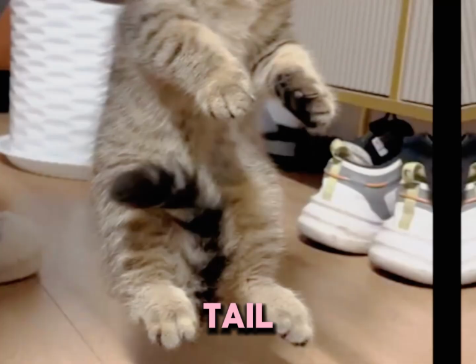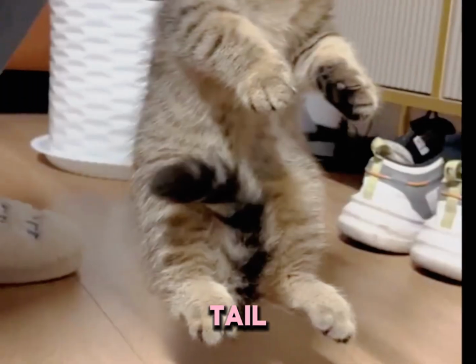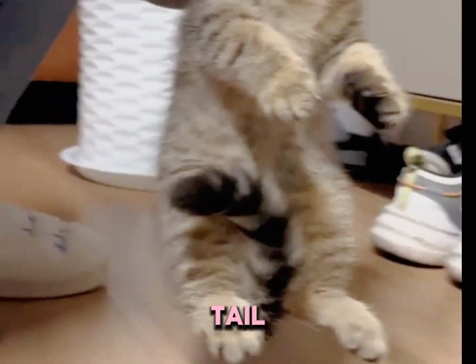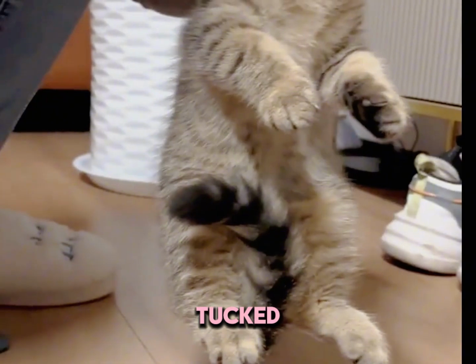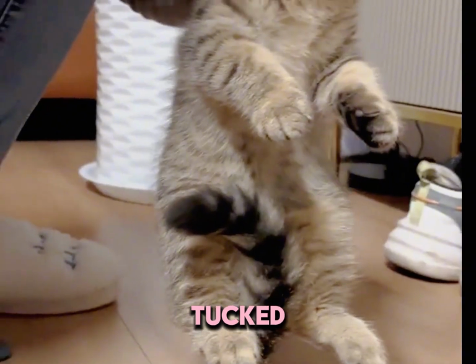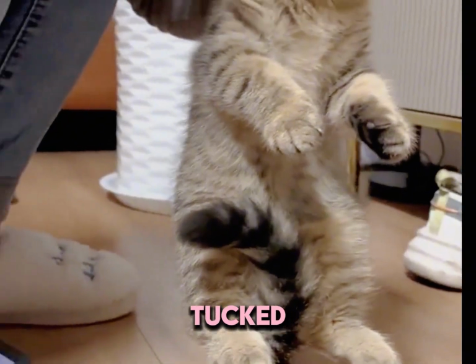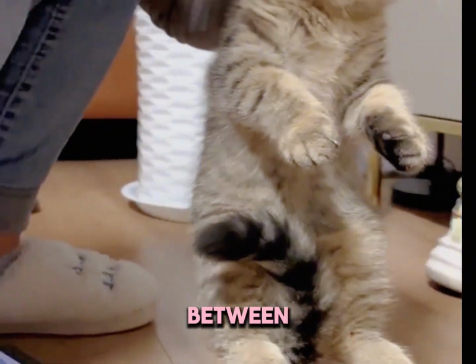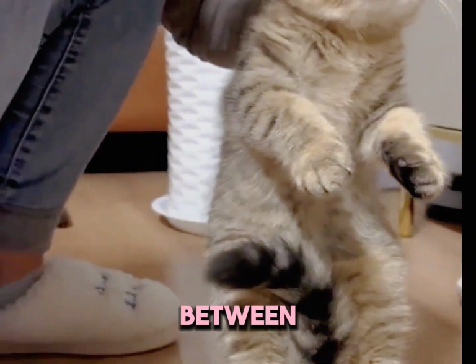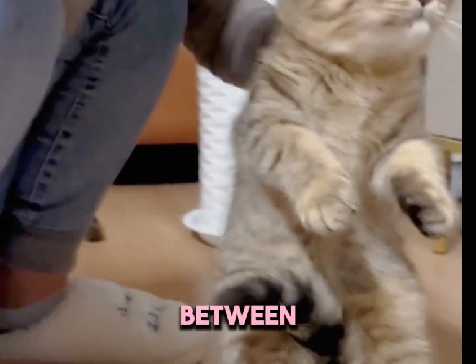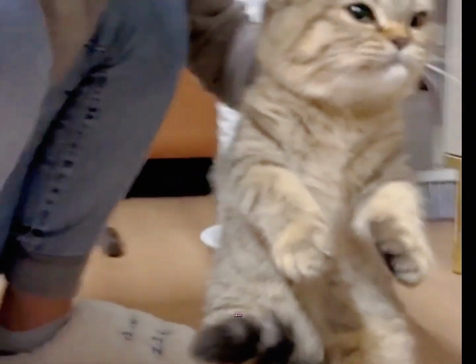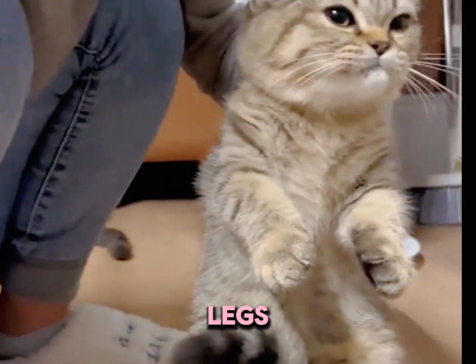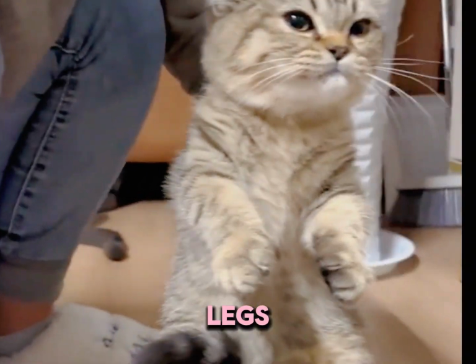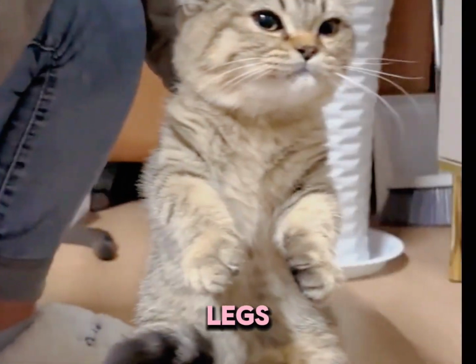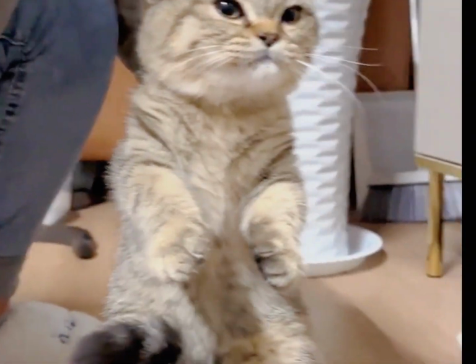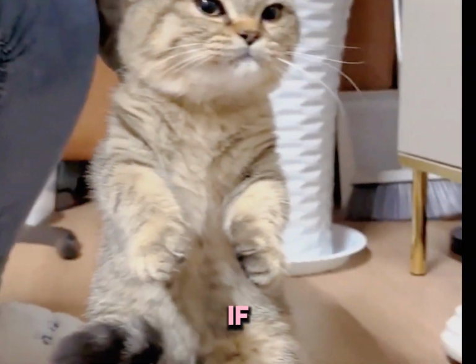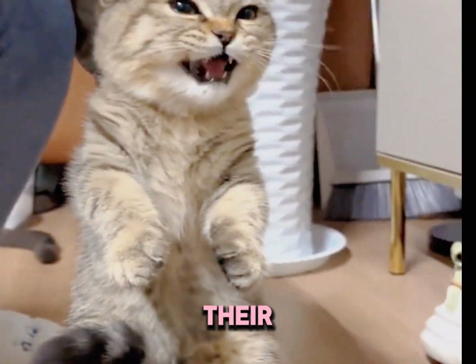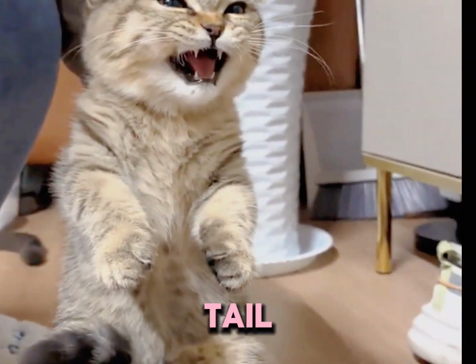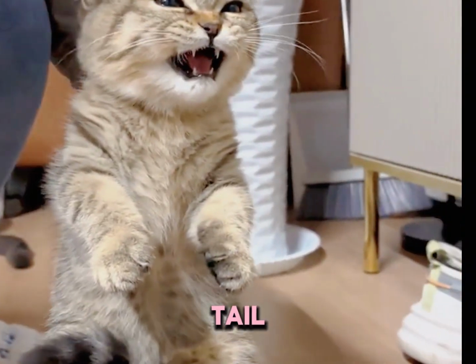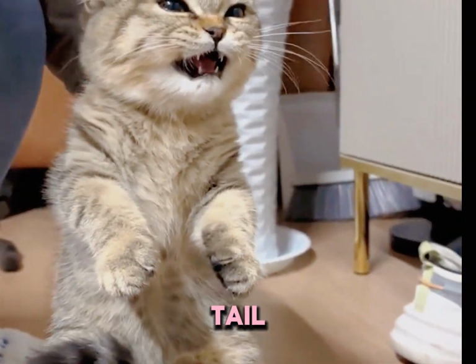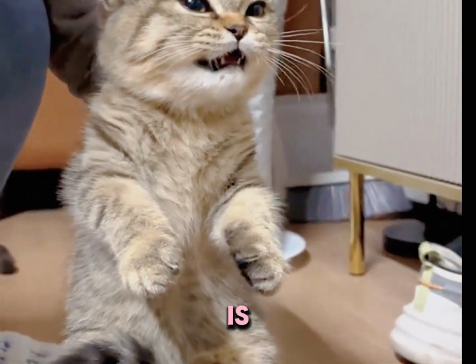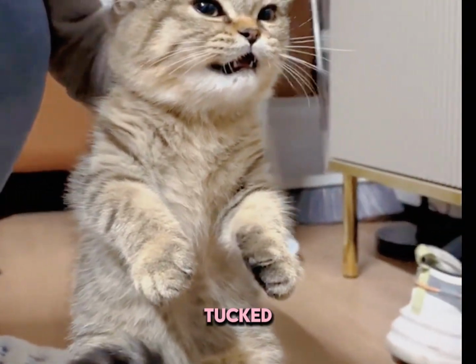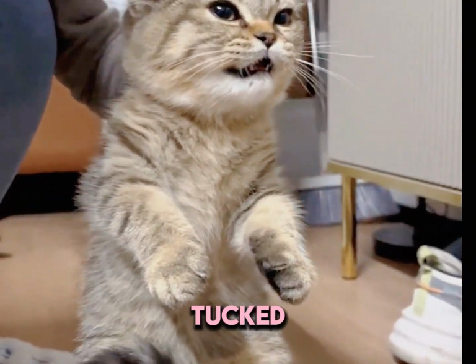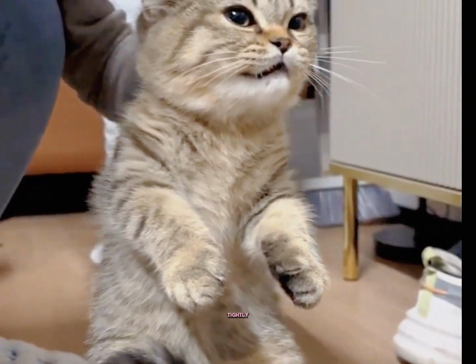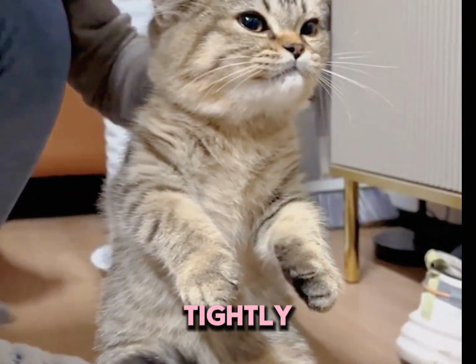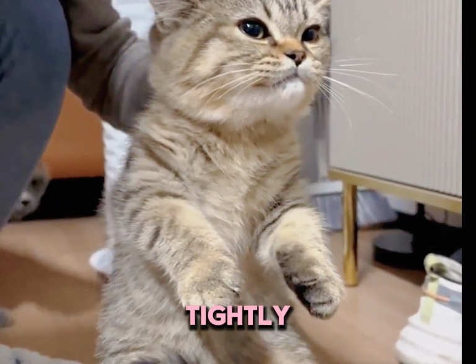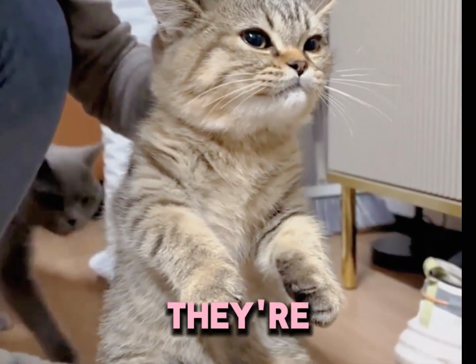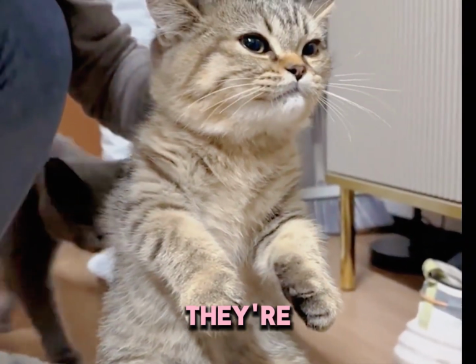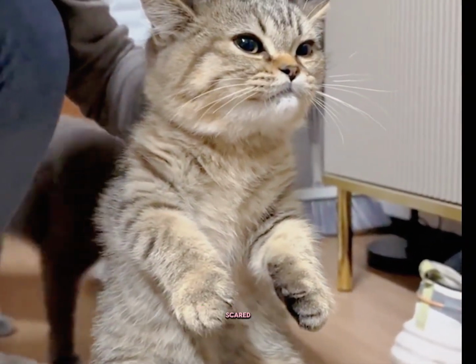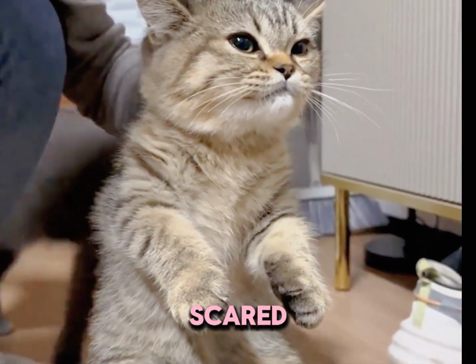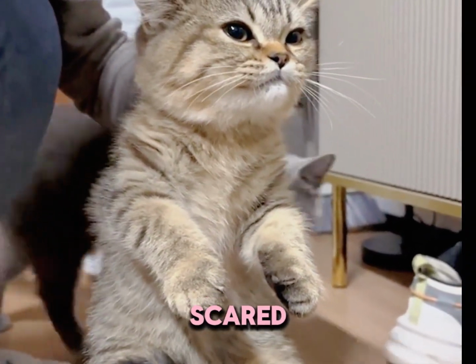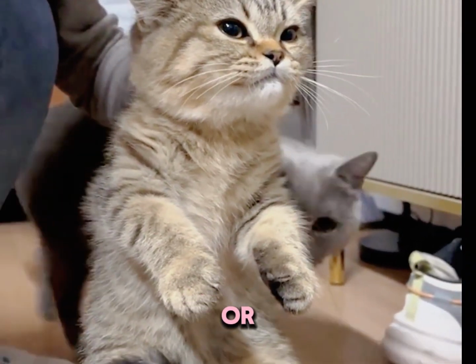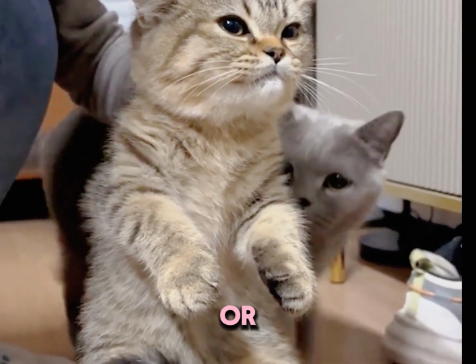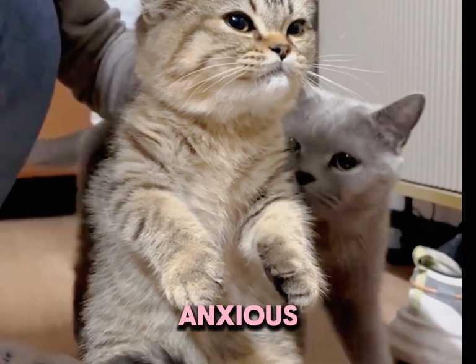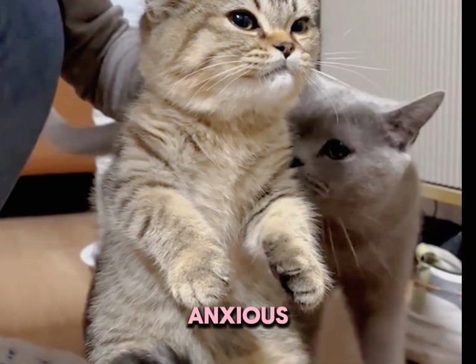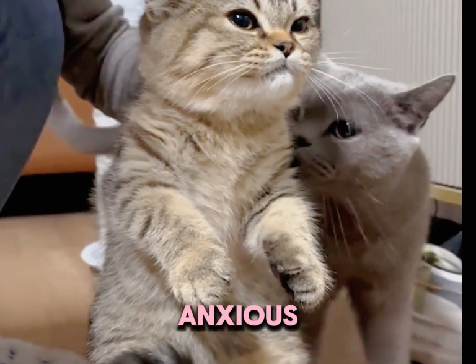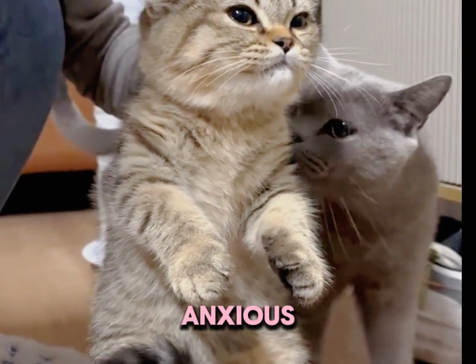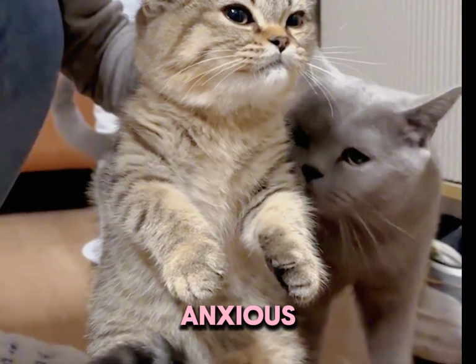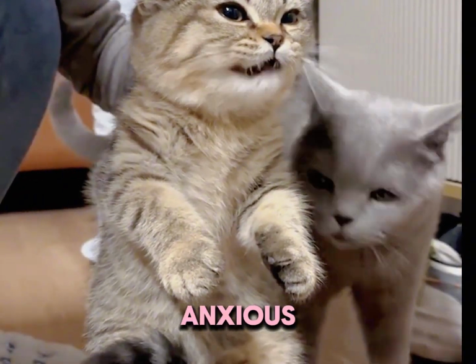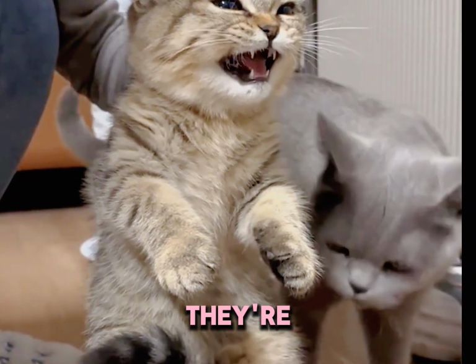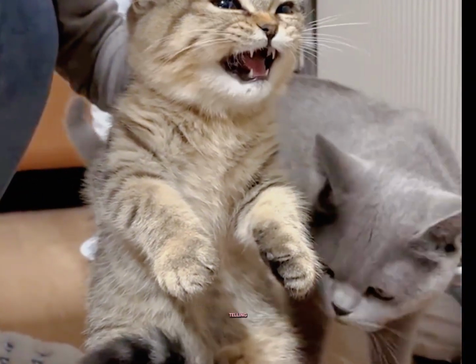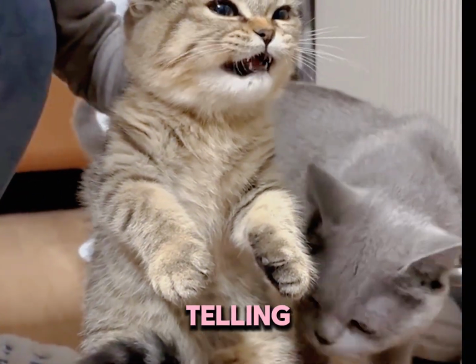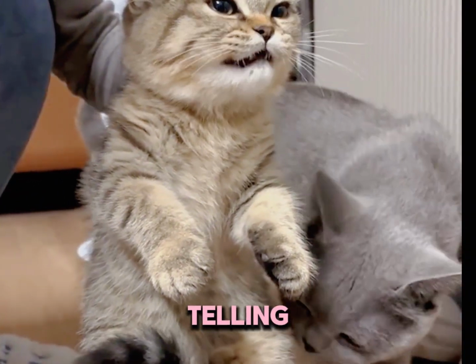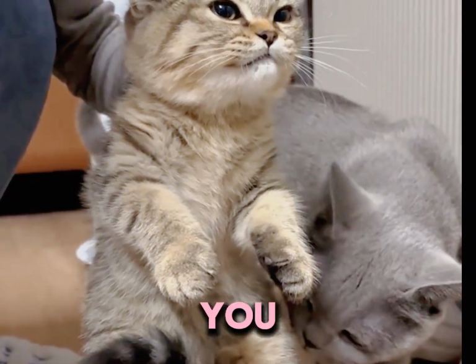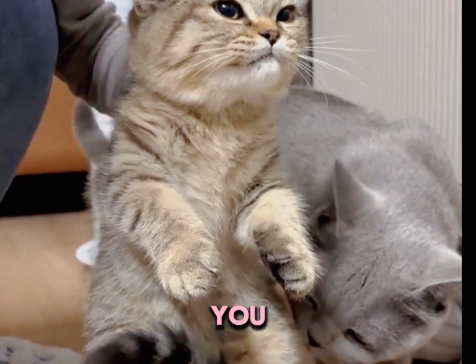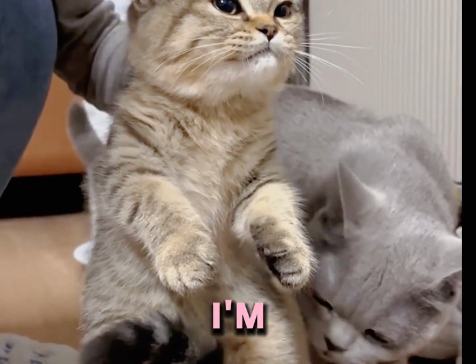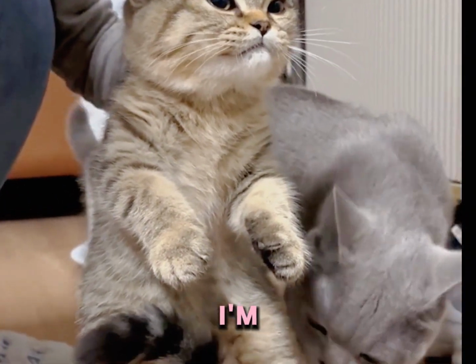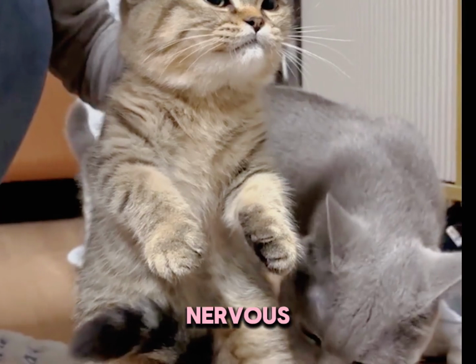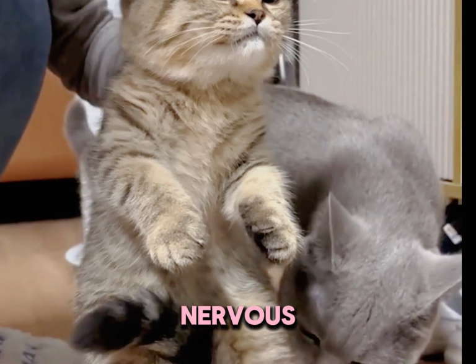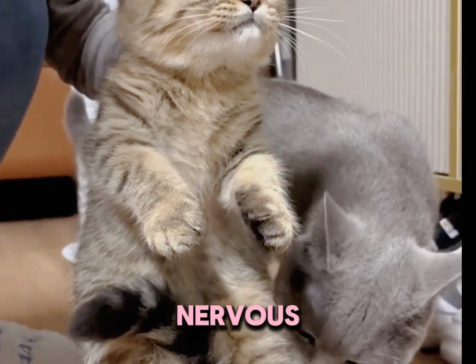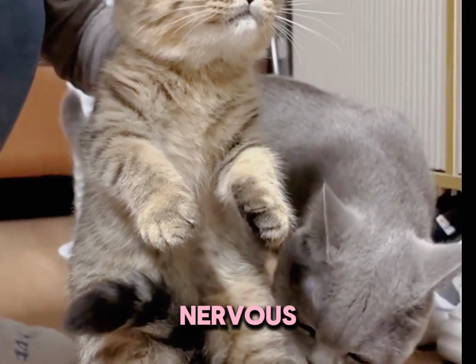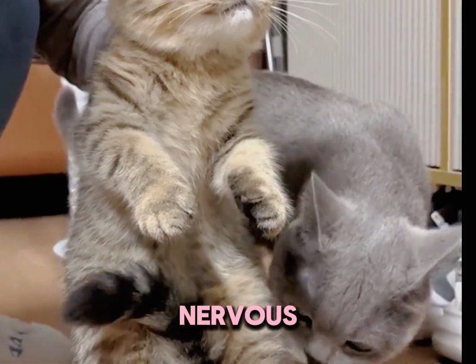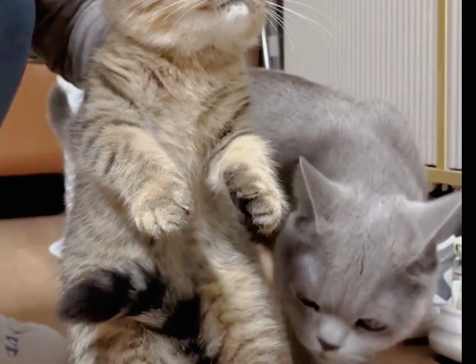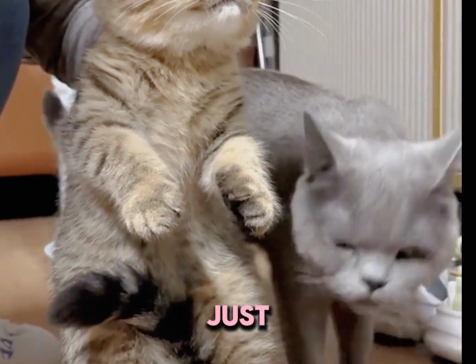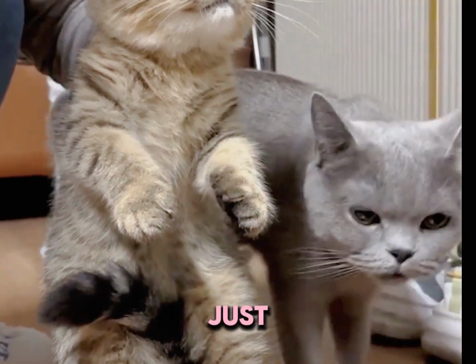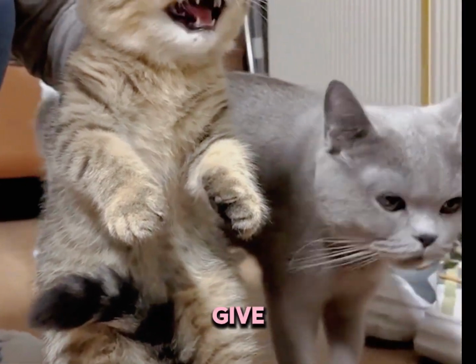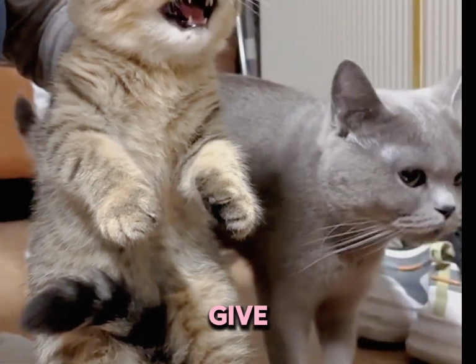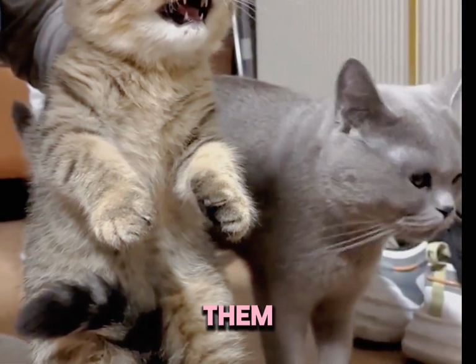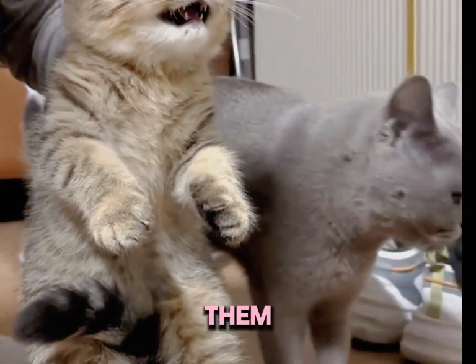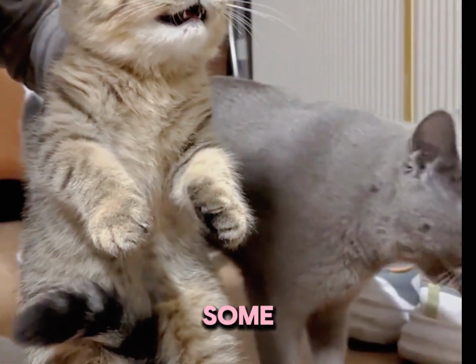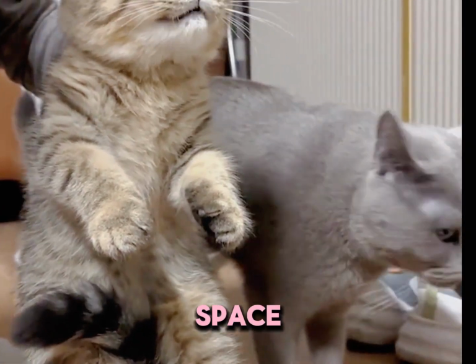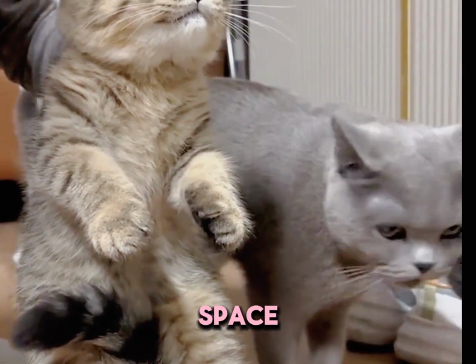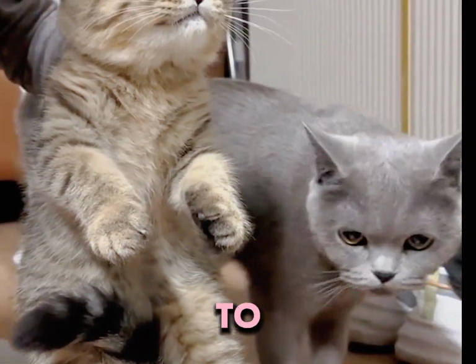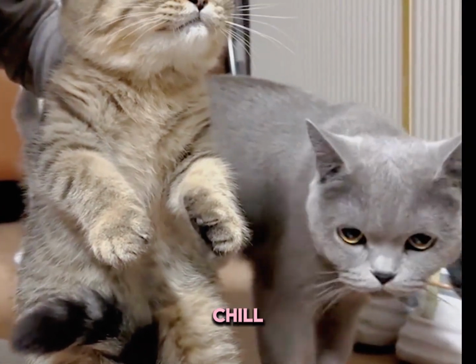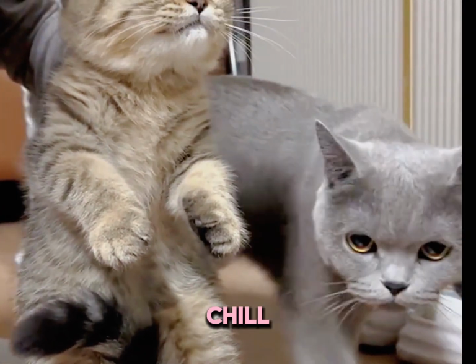Tail tucked between the legs. If their tail is tucked tightly, they're scared or anxious — they're telling you: I'm nervous. Just give them some space to chill.